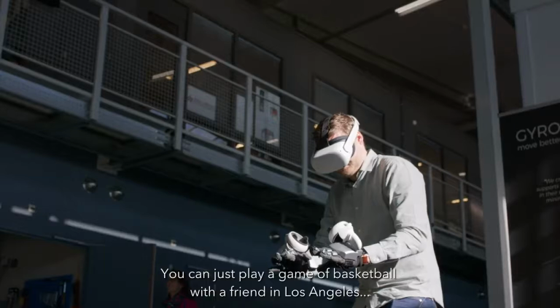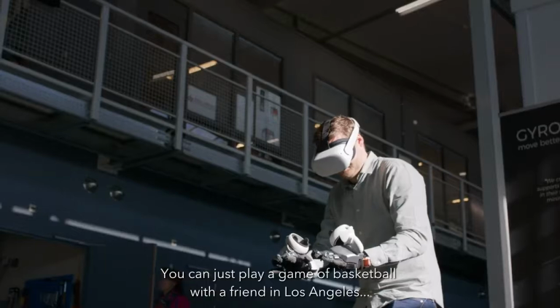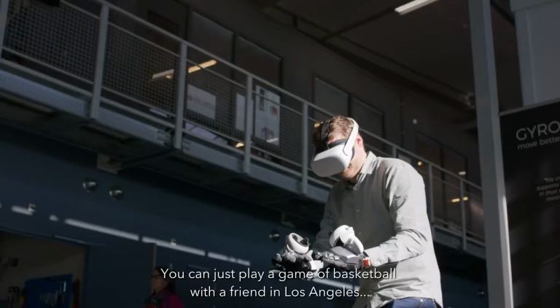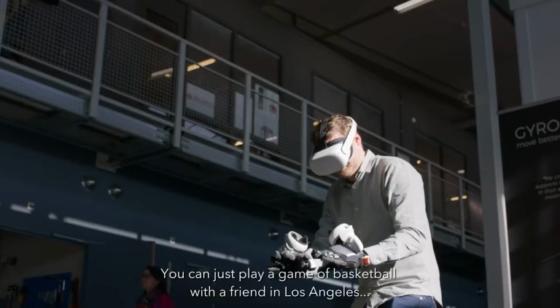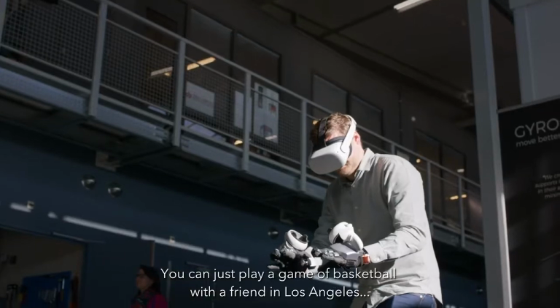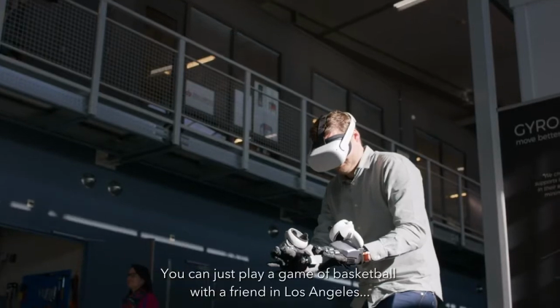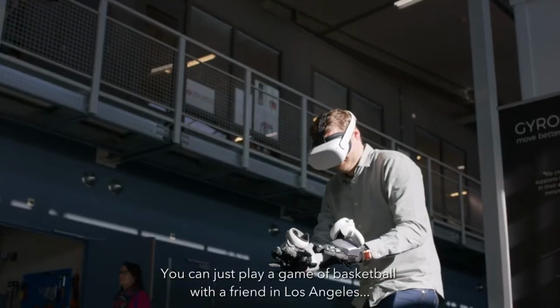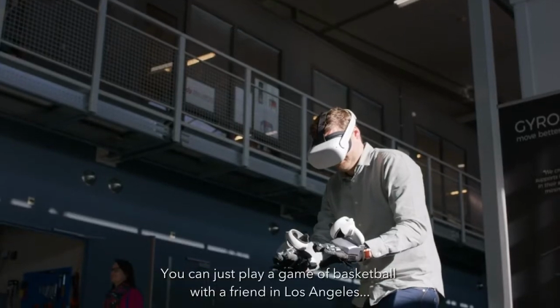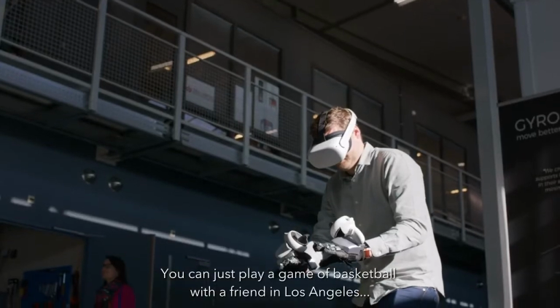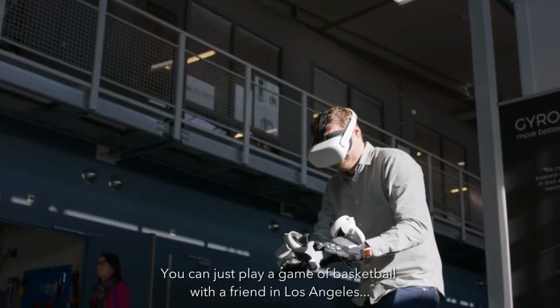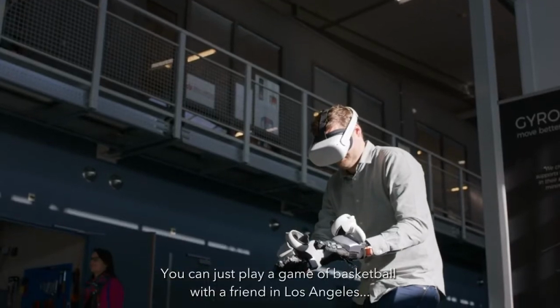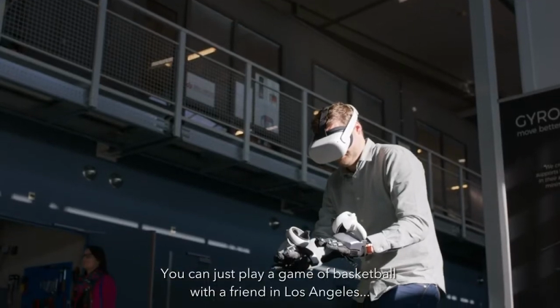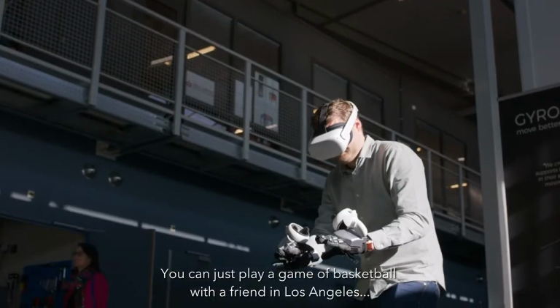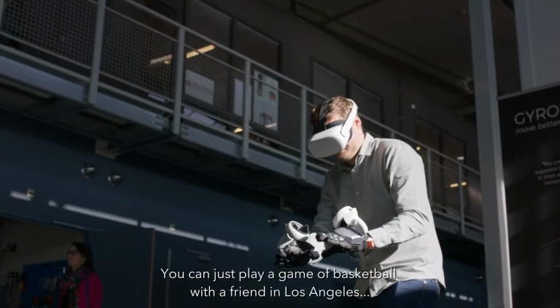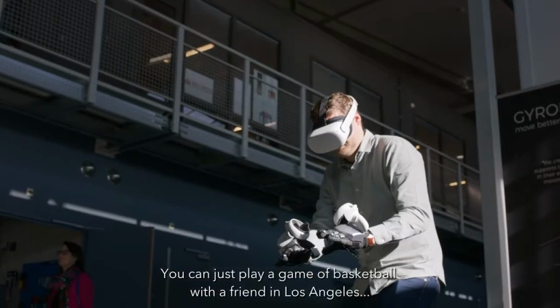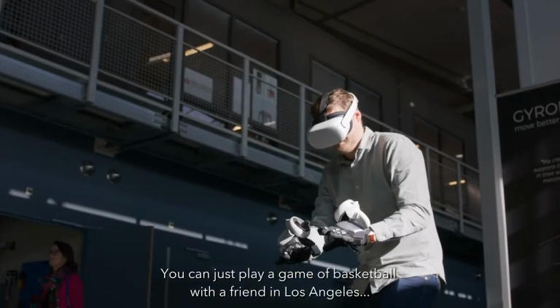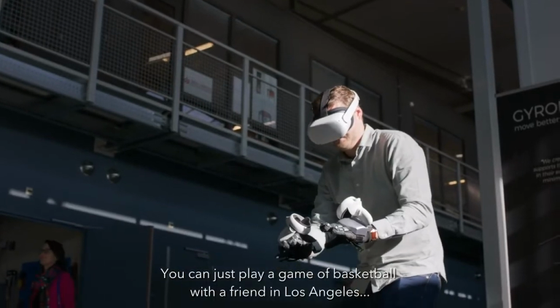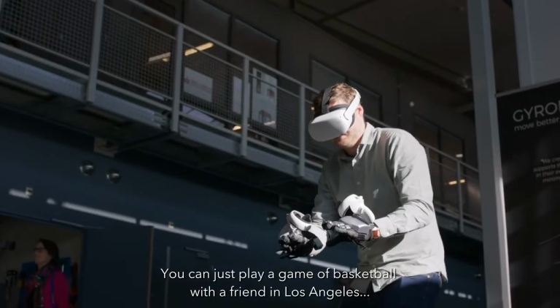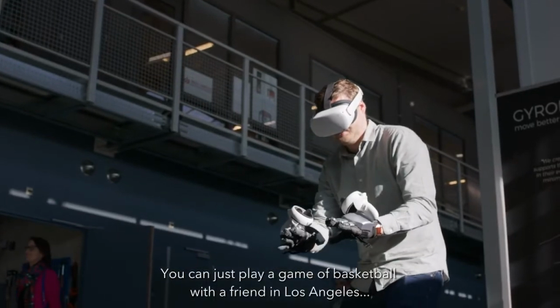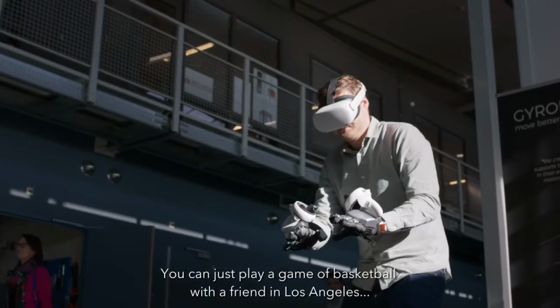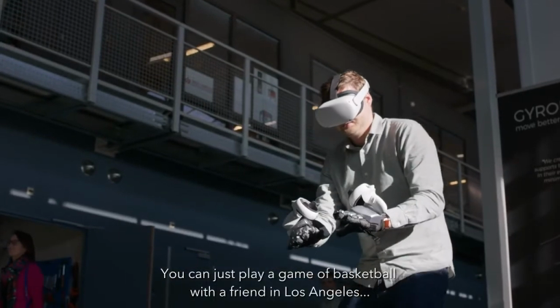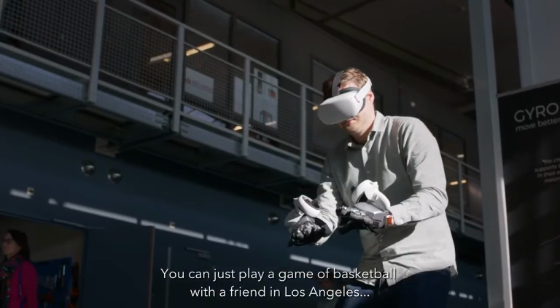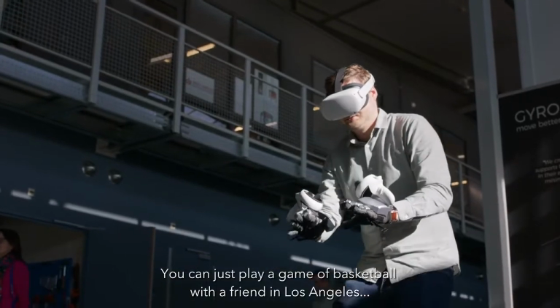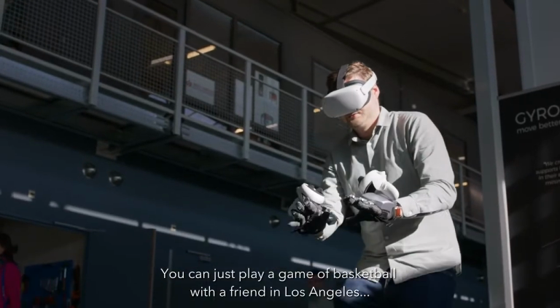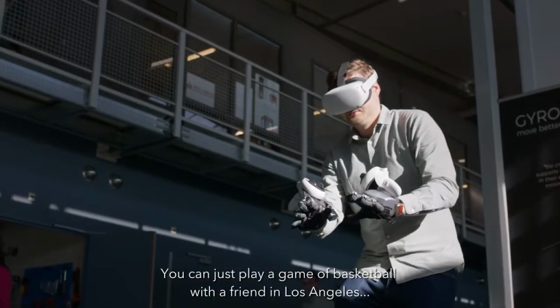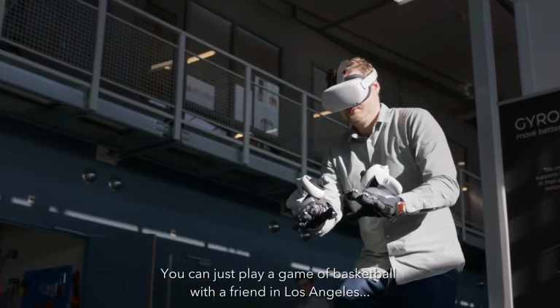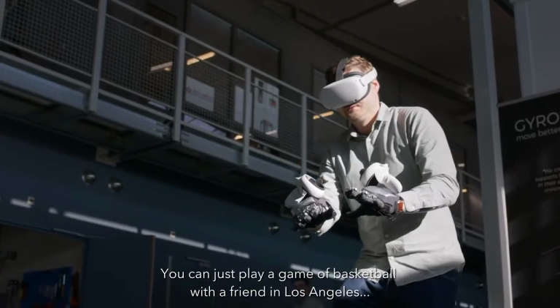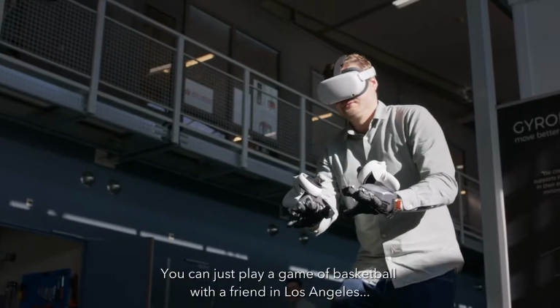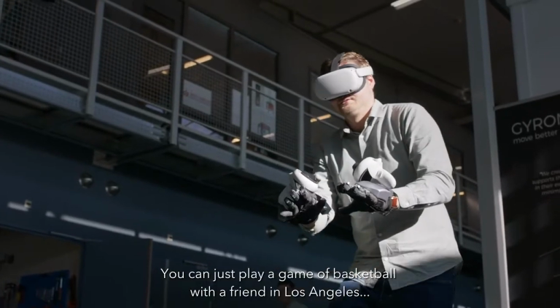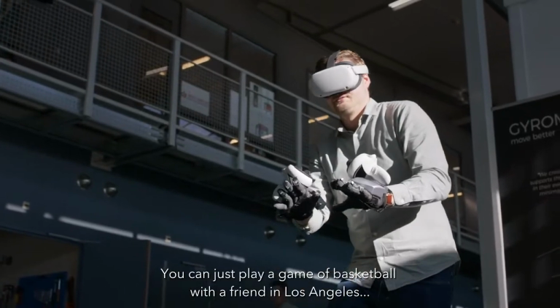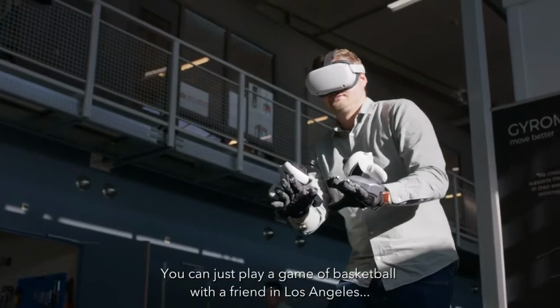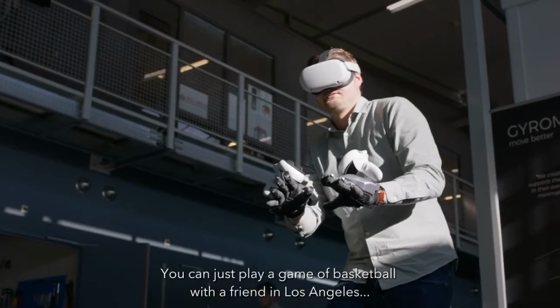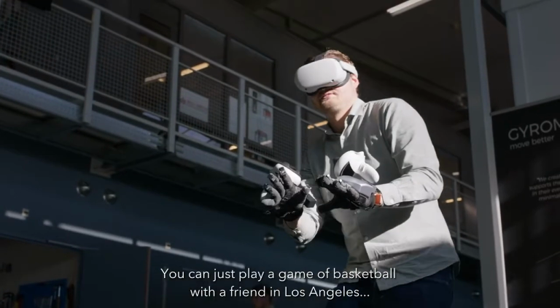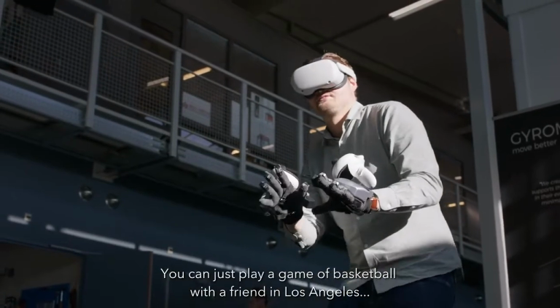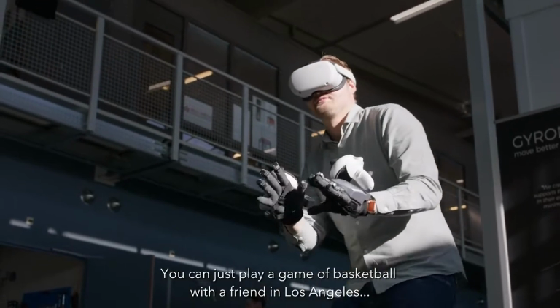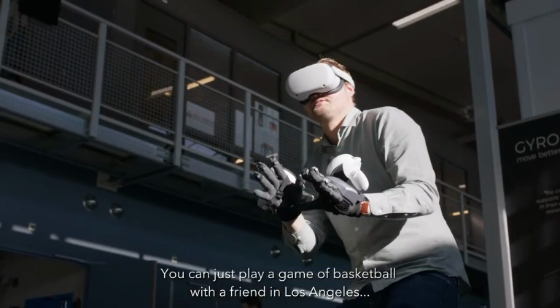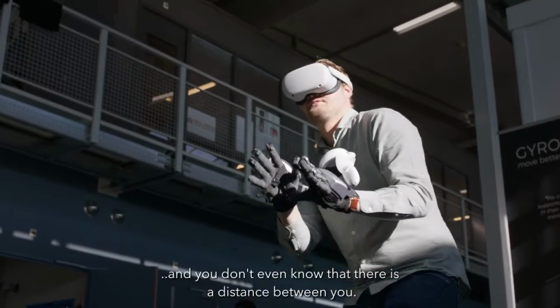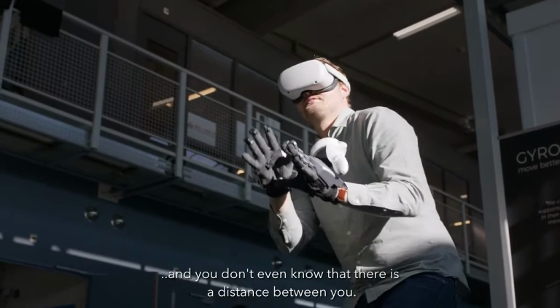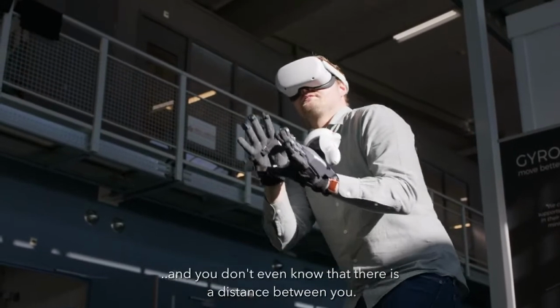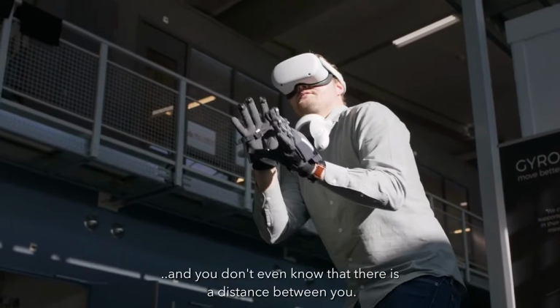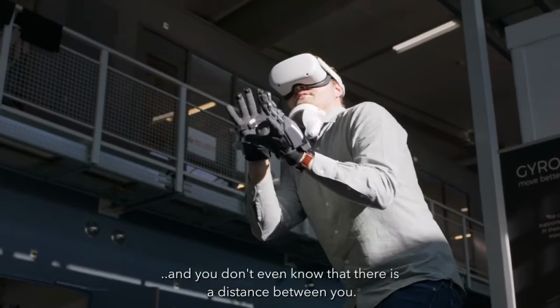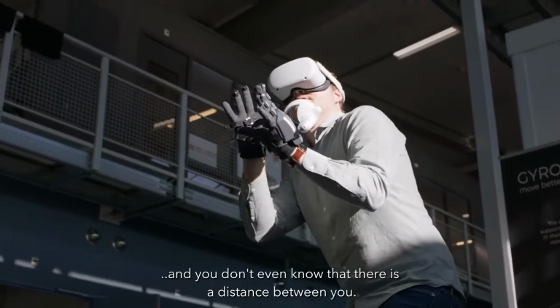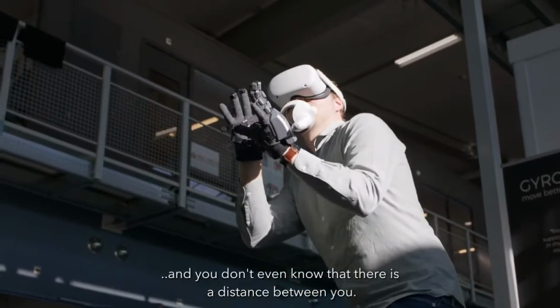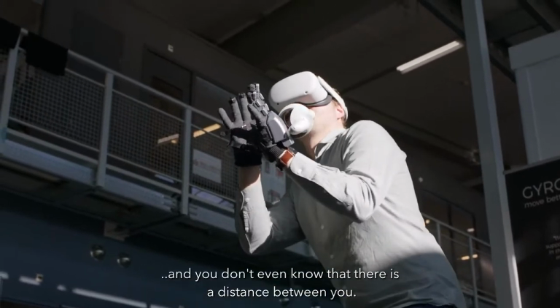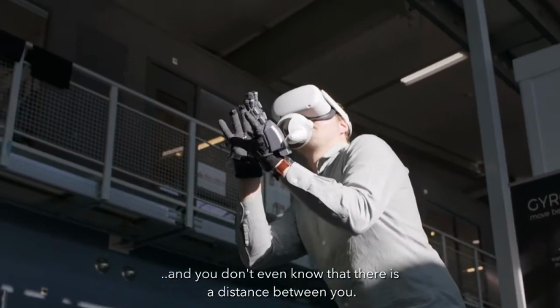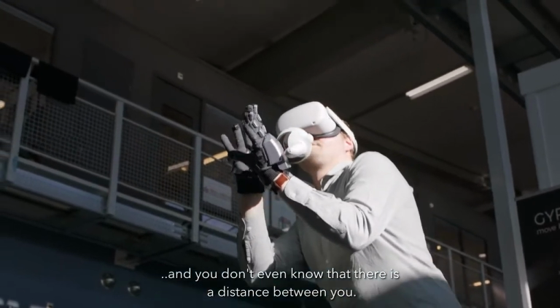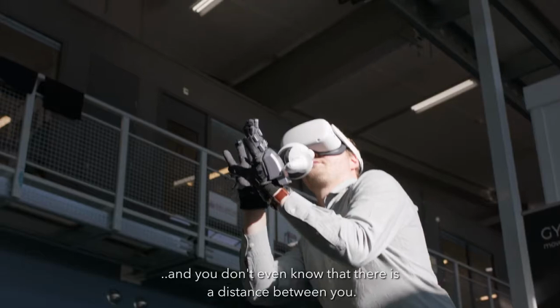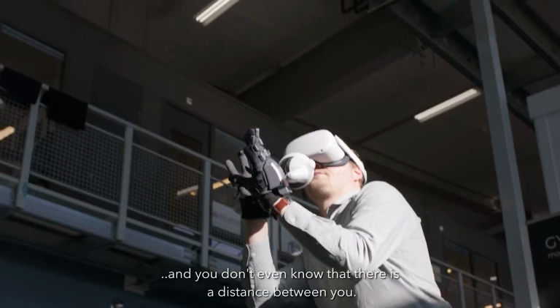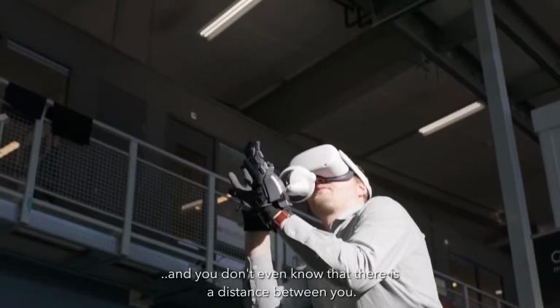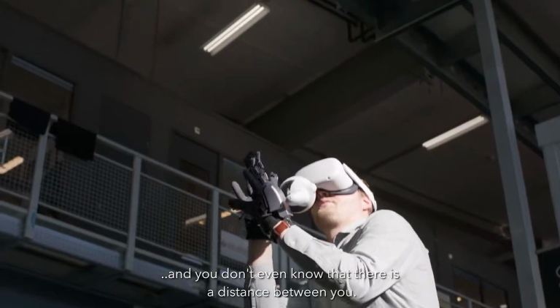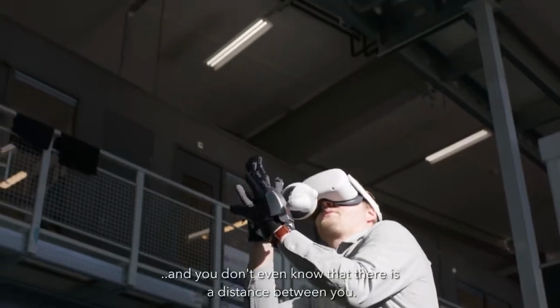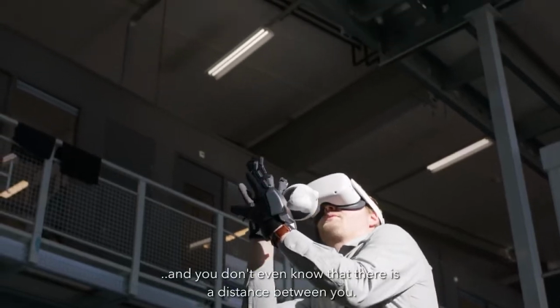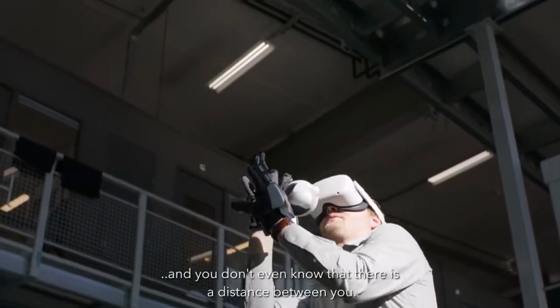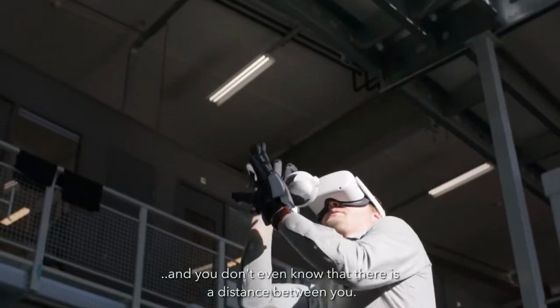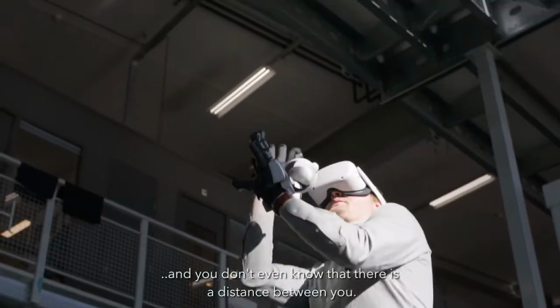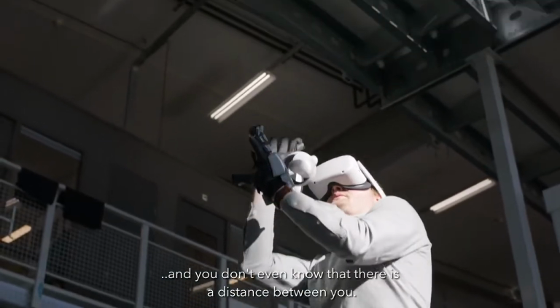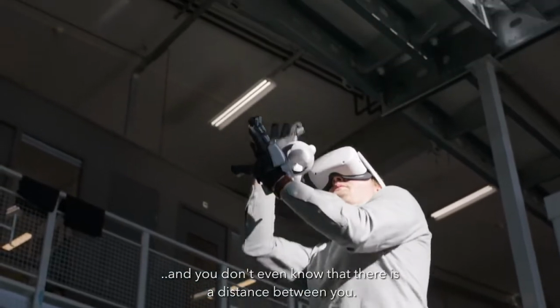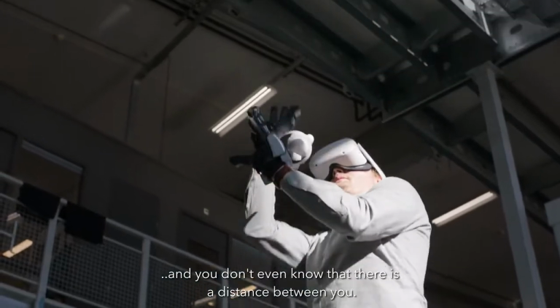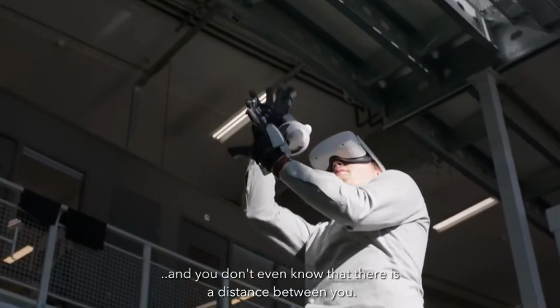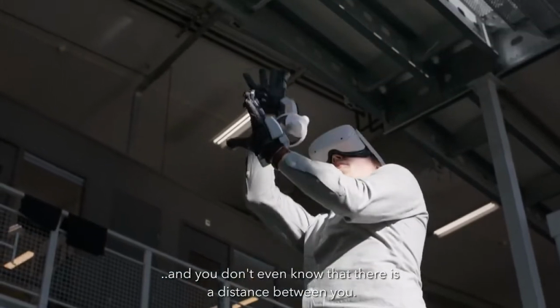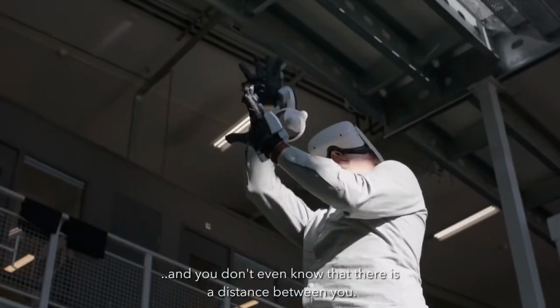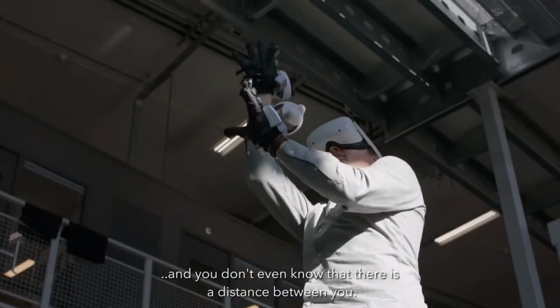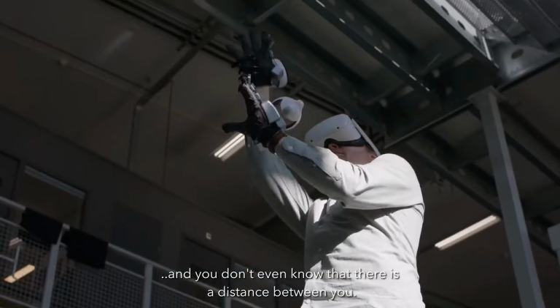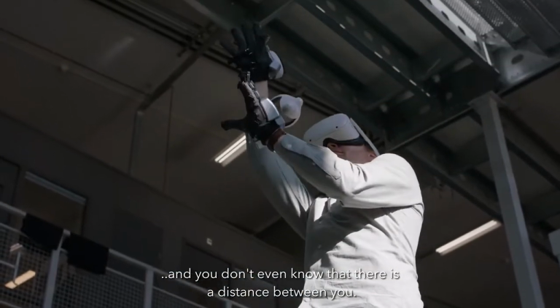You can just play a game of basketball with a friend in Los Angeles and you don't even know that there is a distance between them.